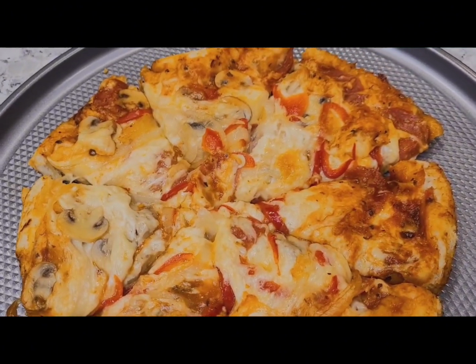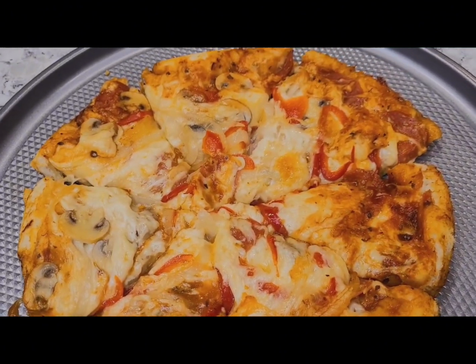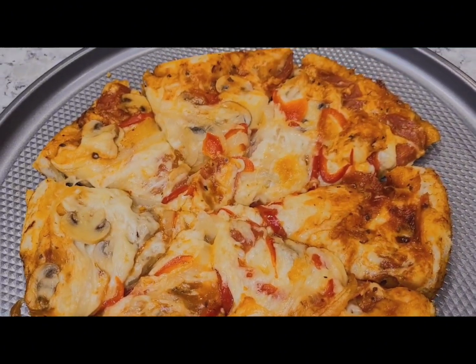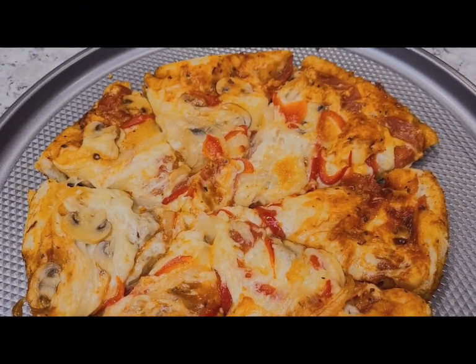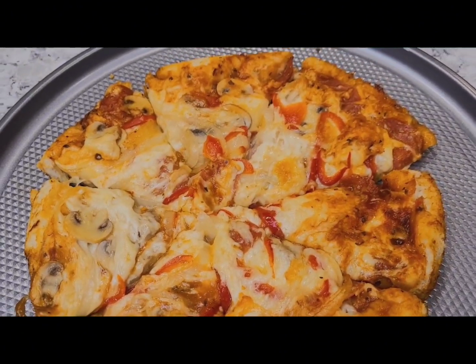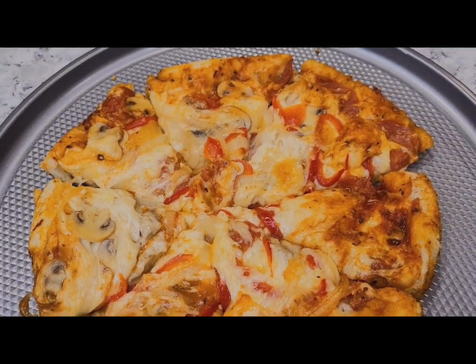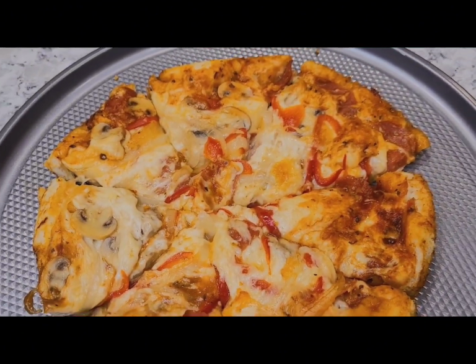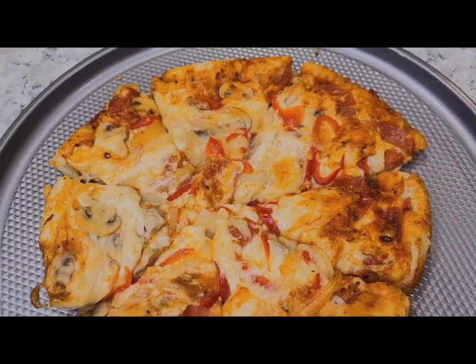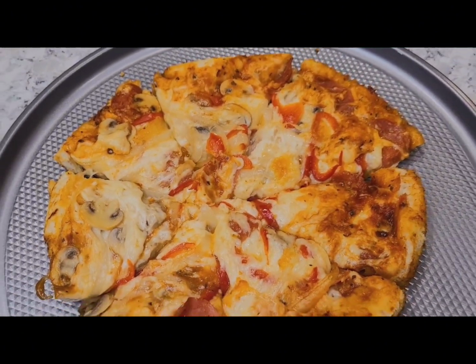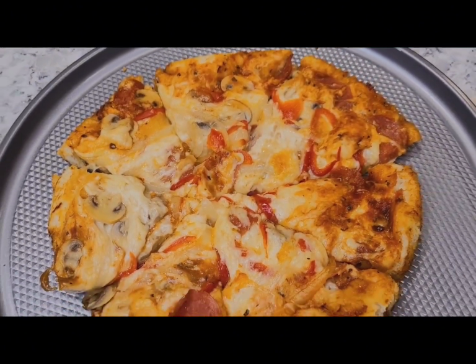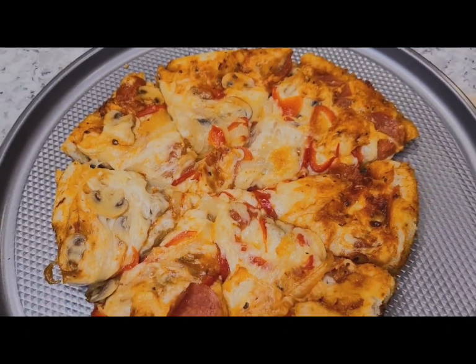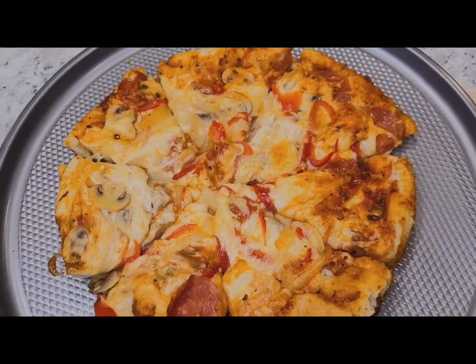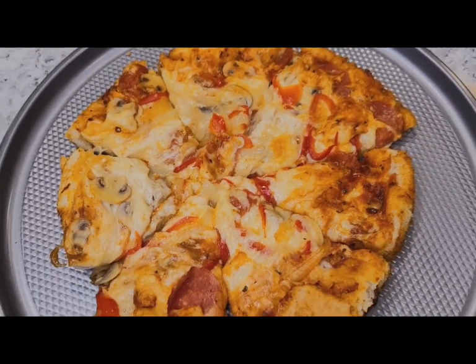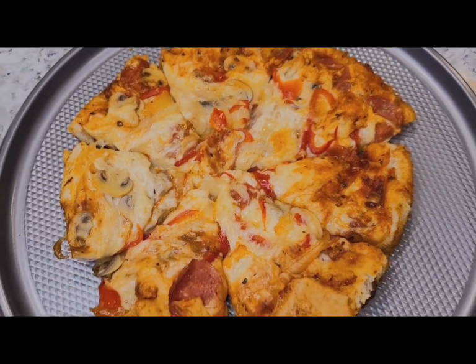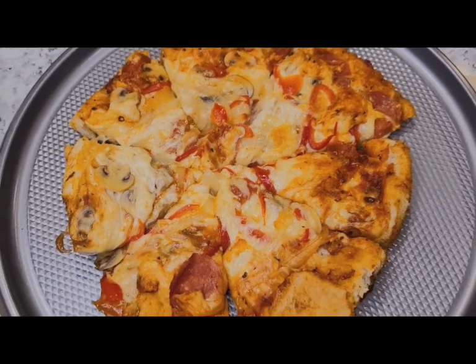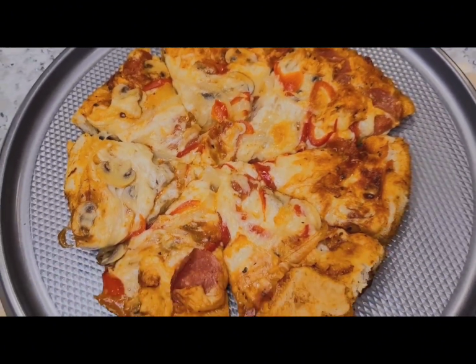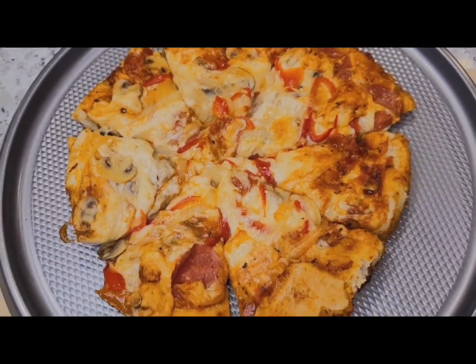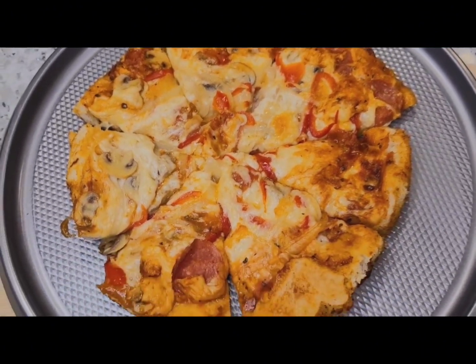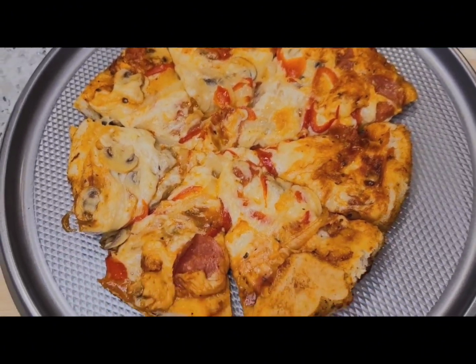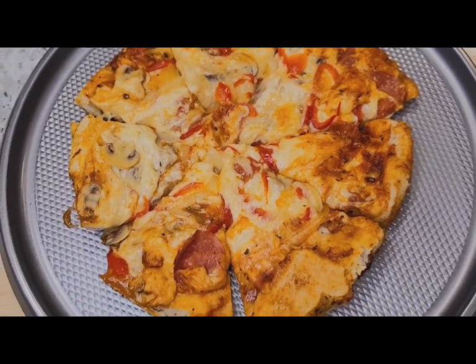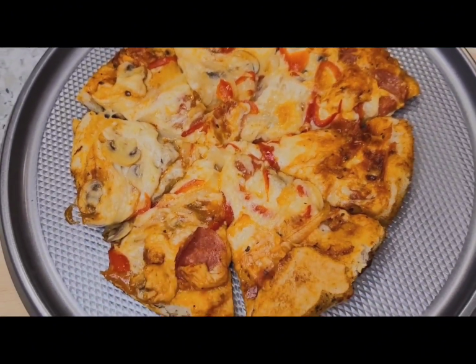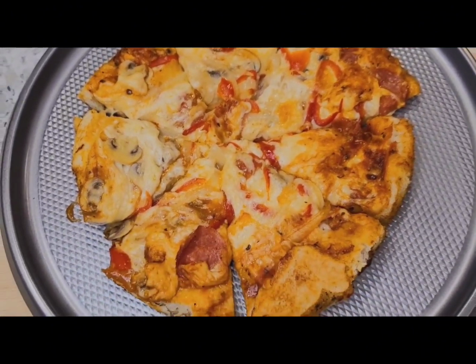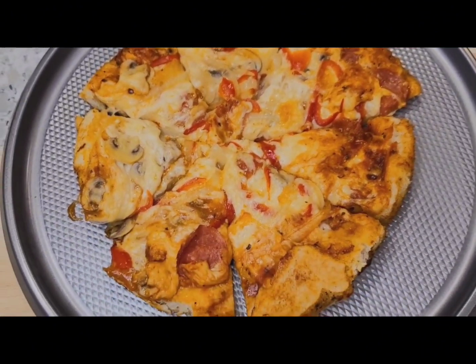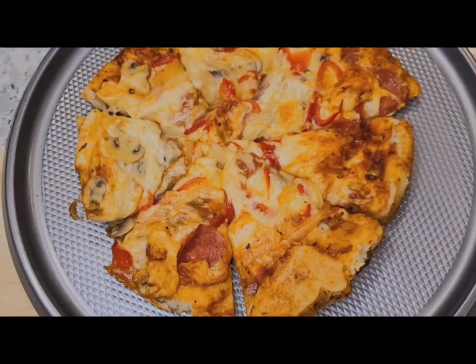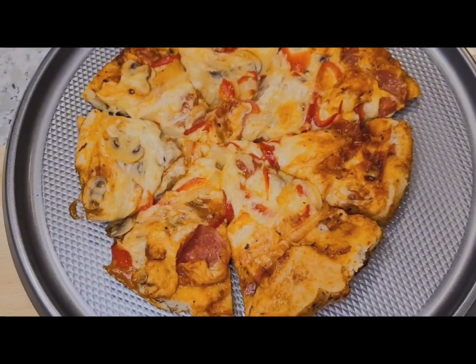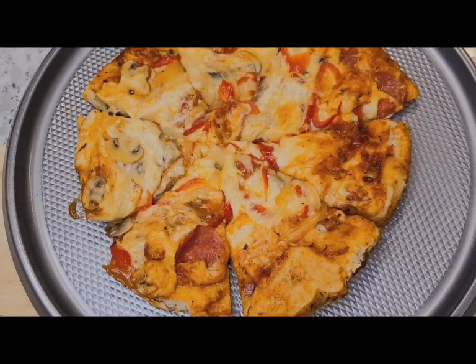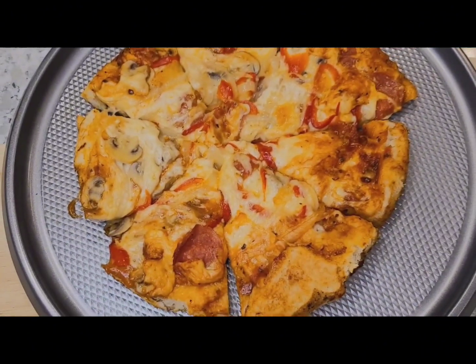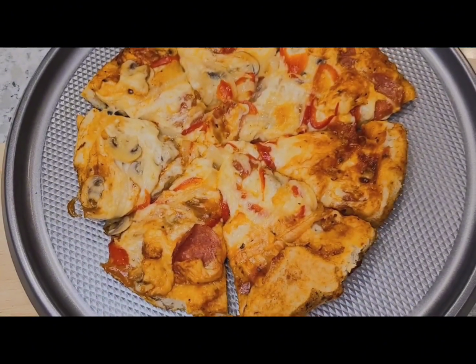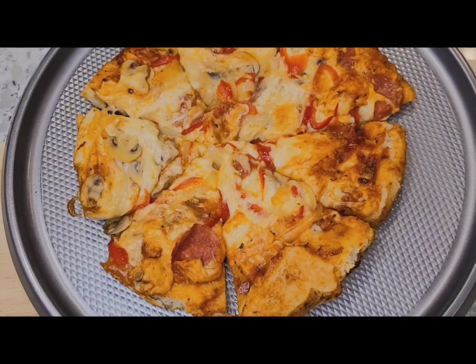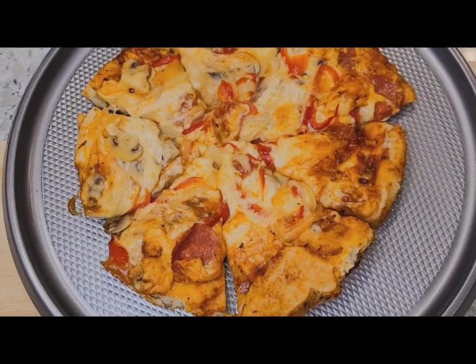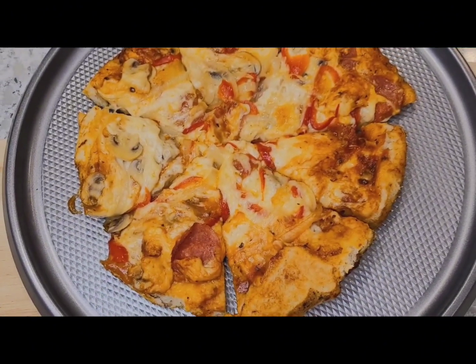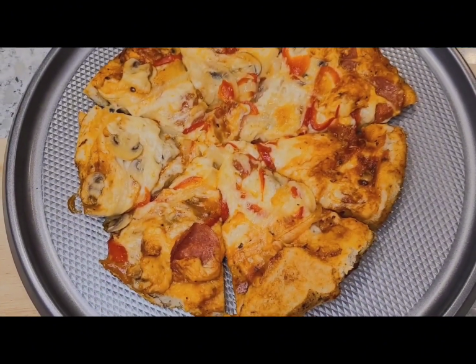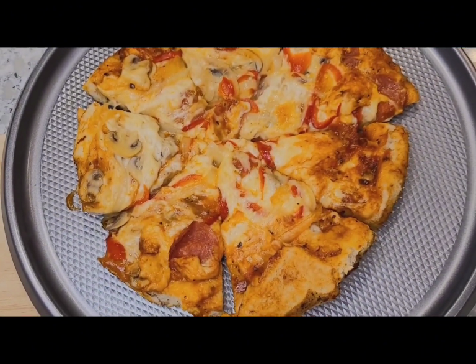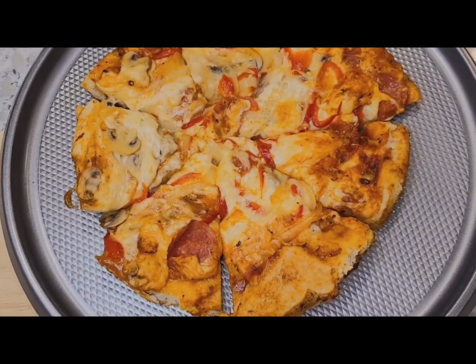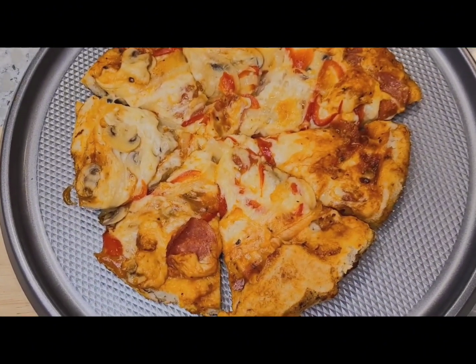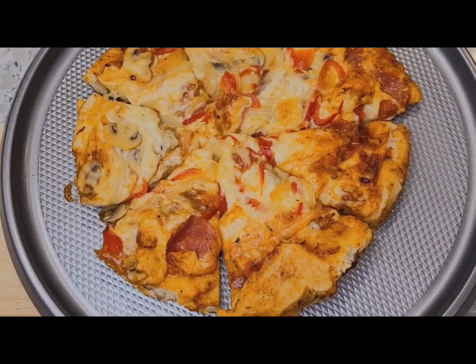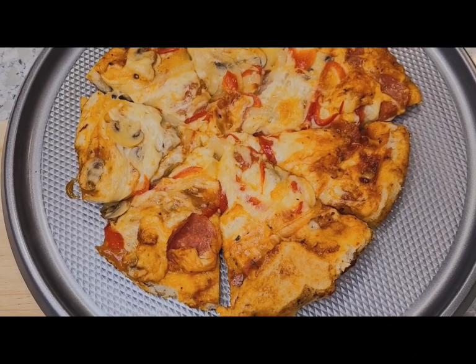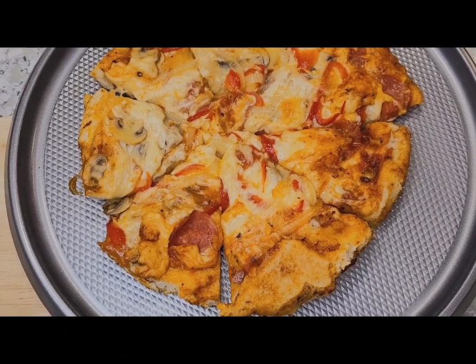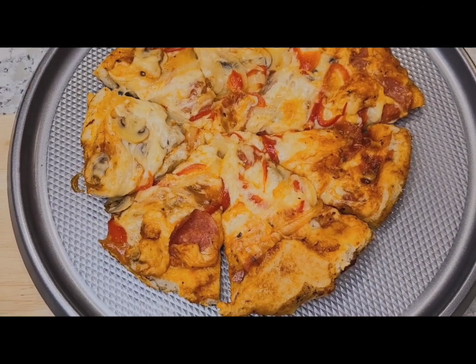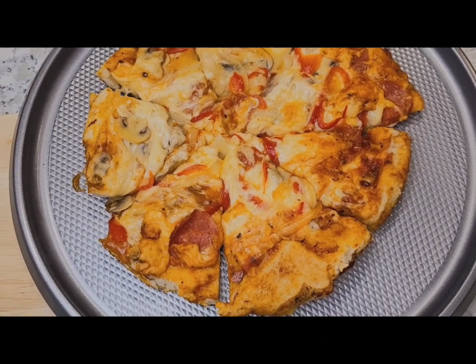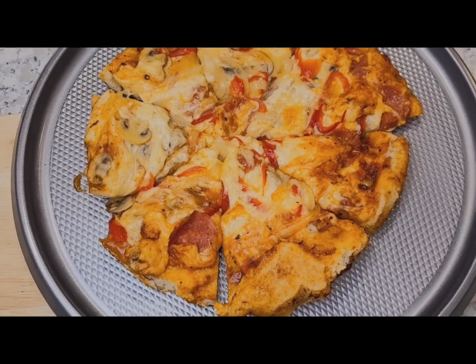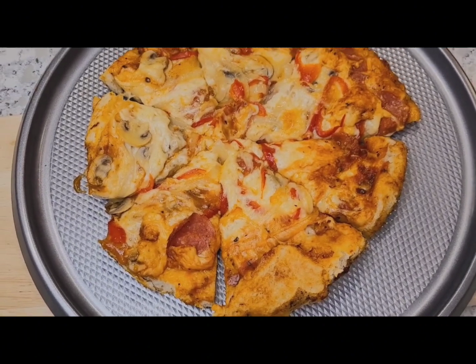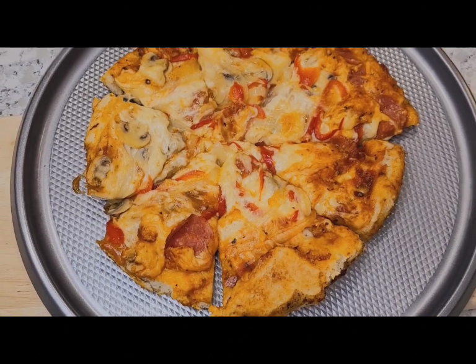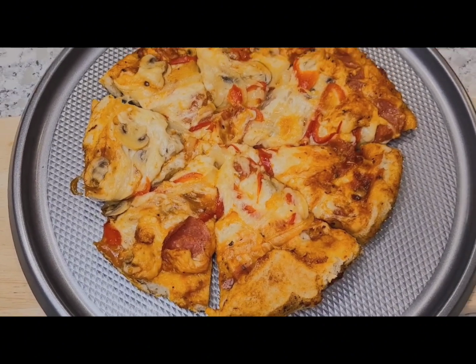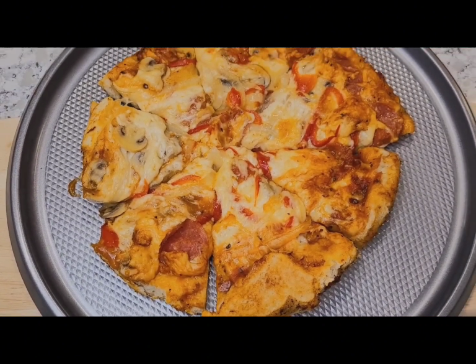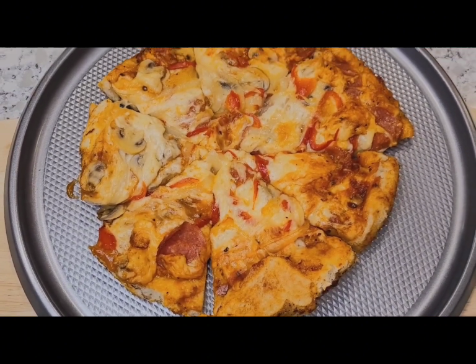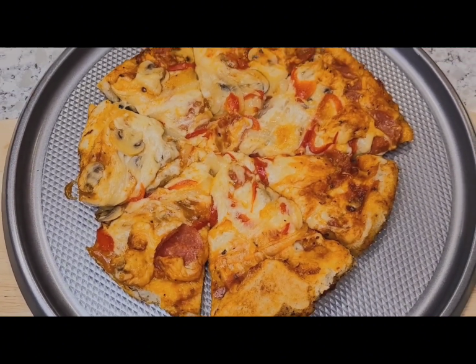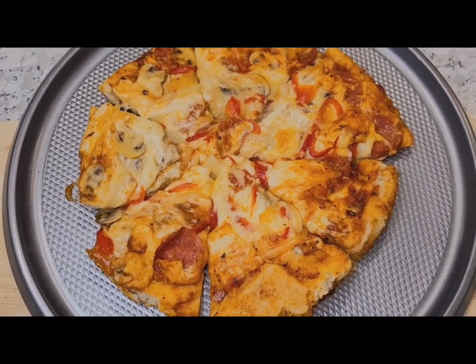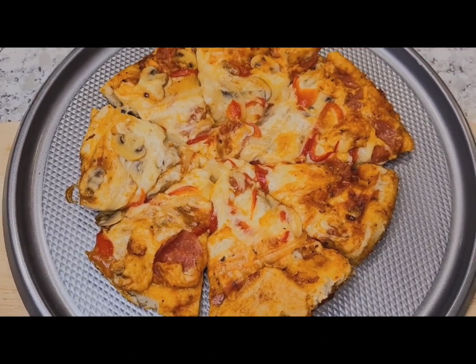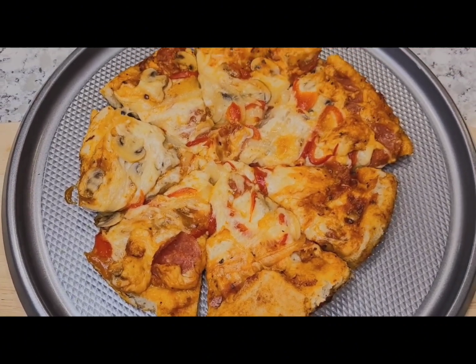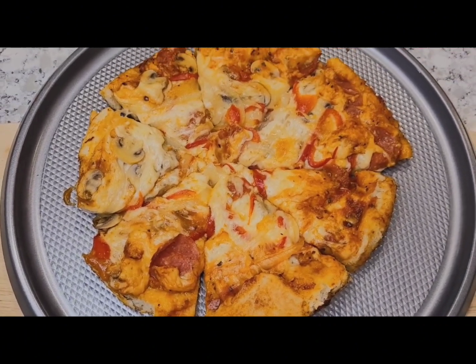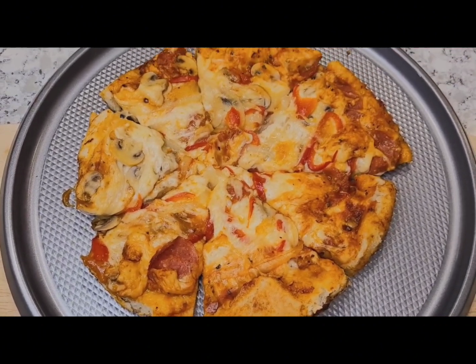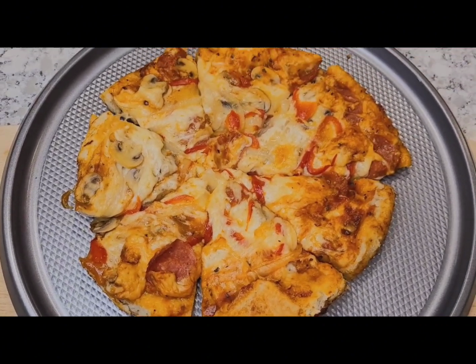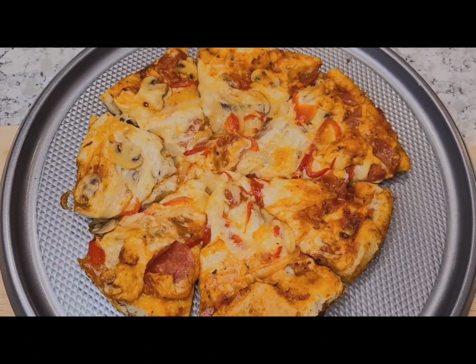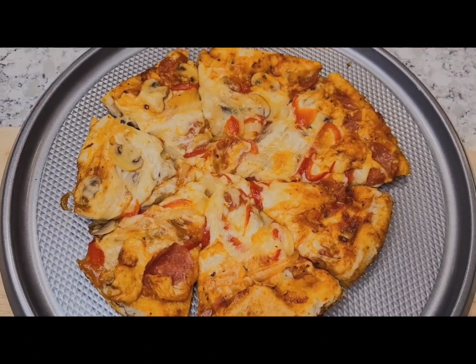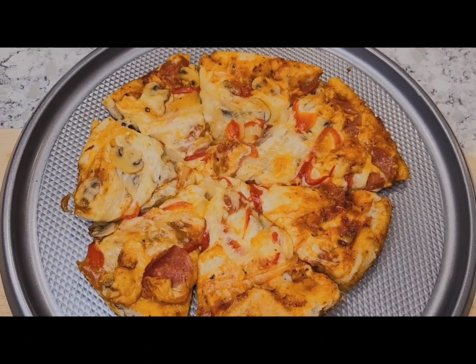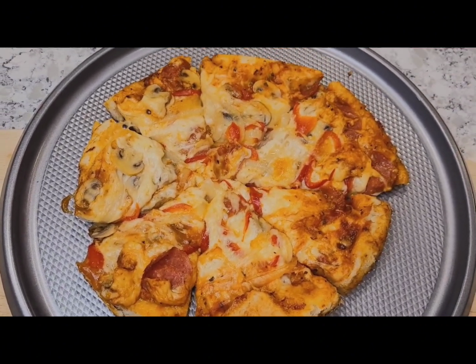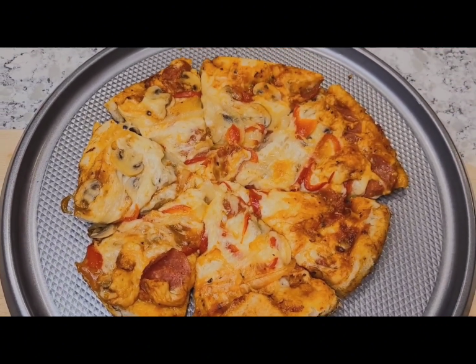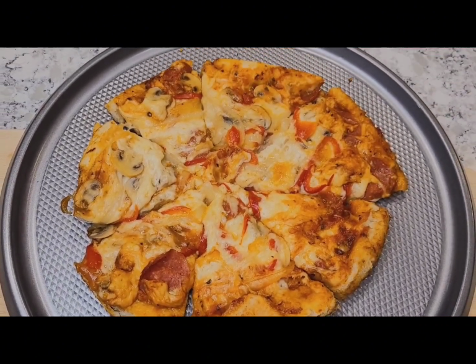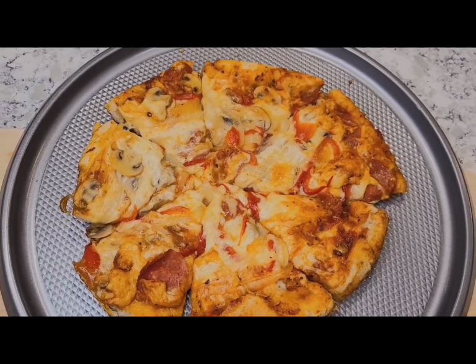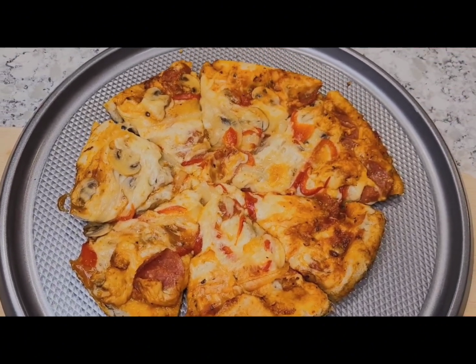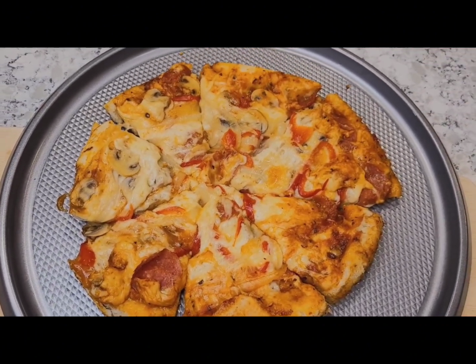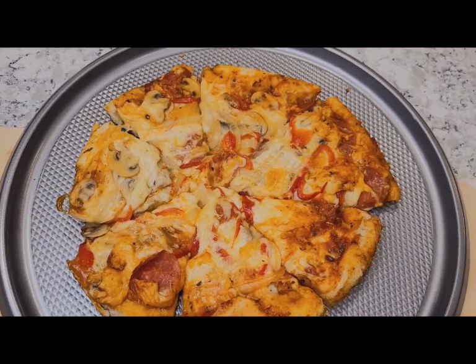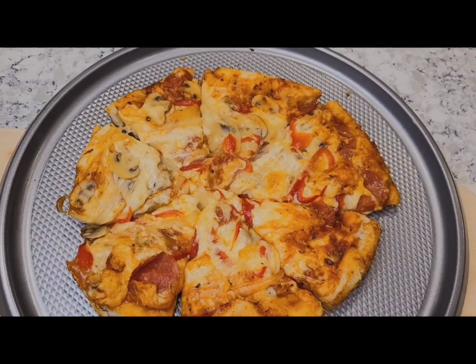If you're new to my channel and you like easy recipes, please don't forget to subscribe and give this video a like.